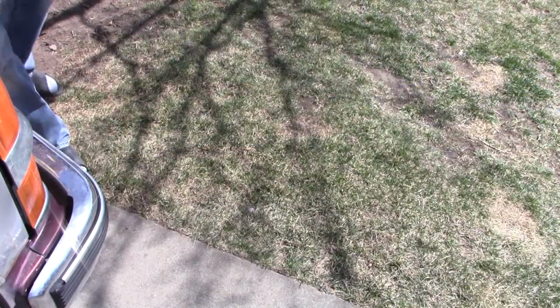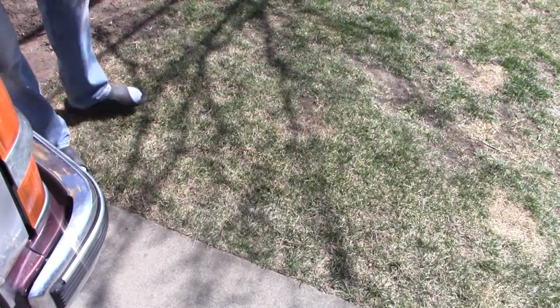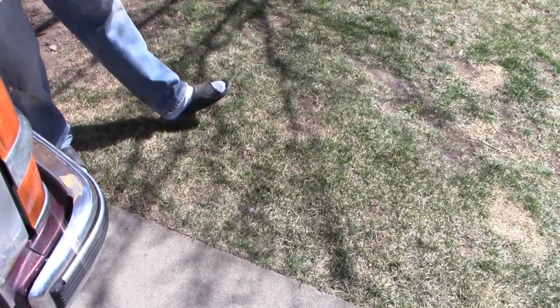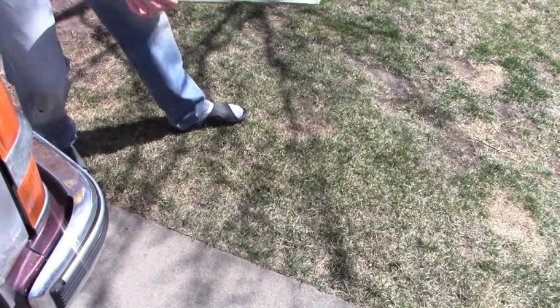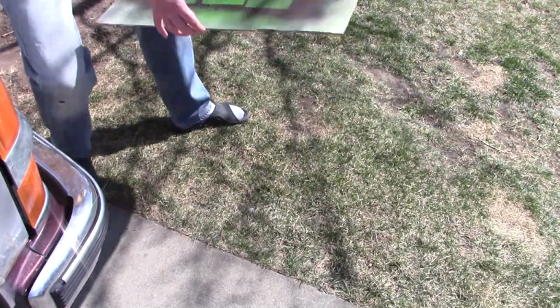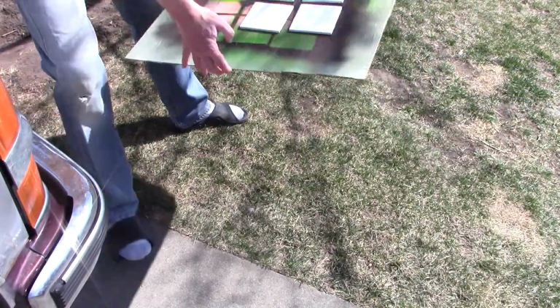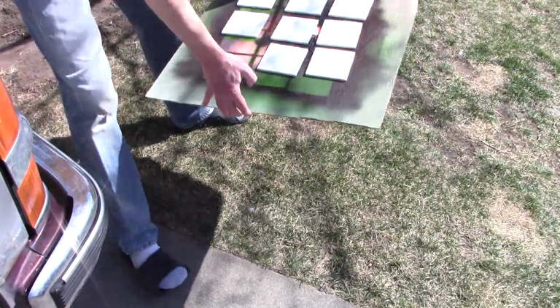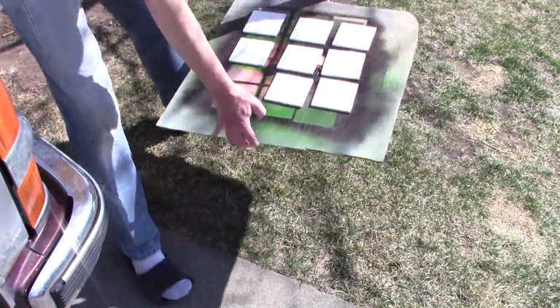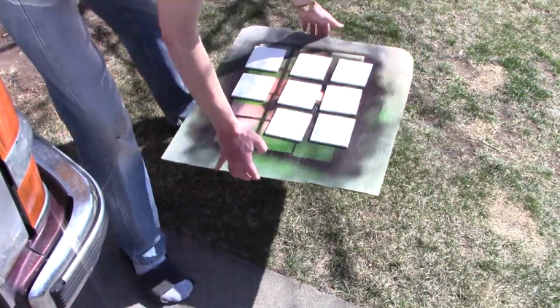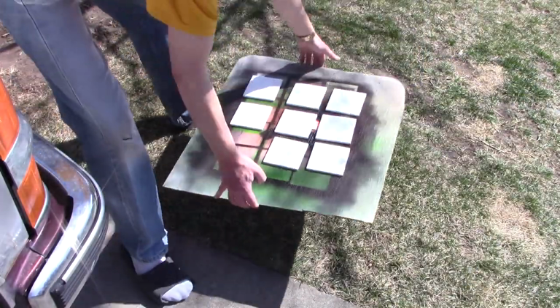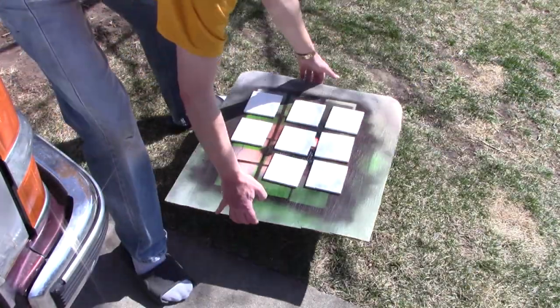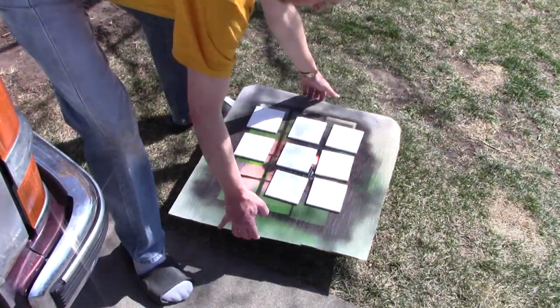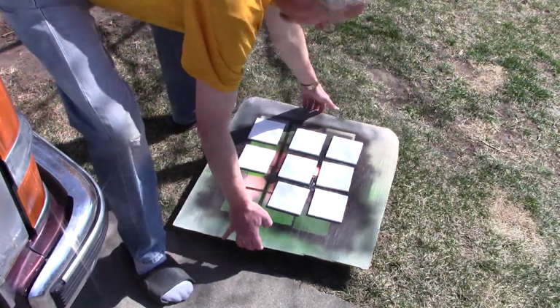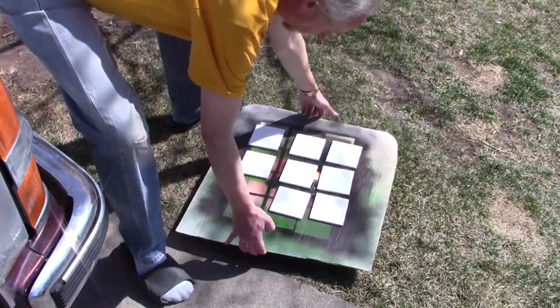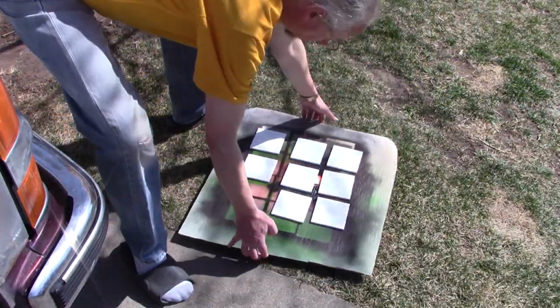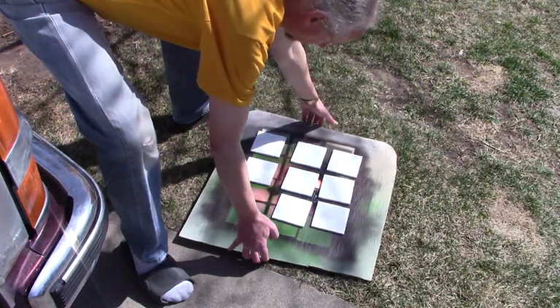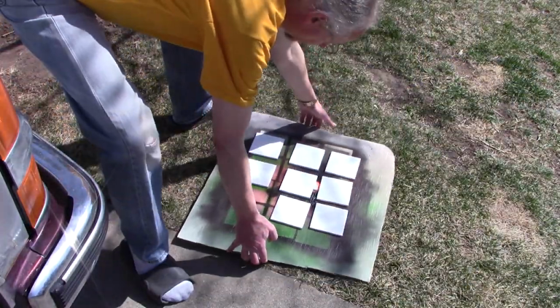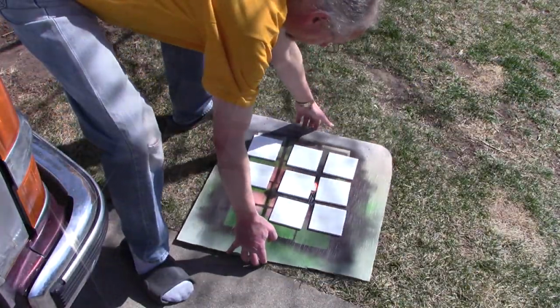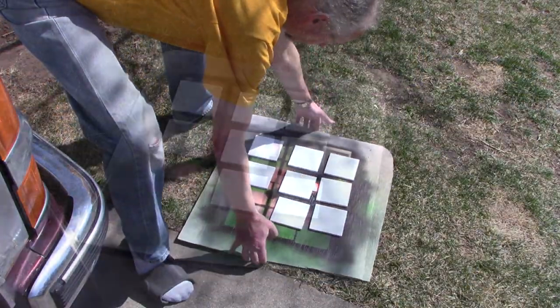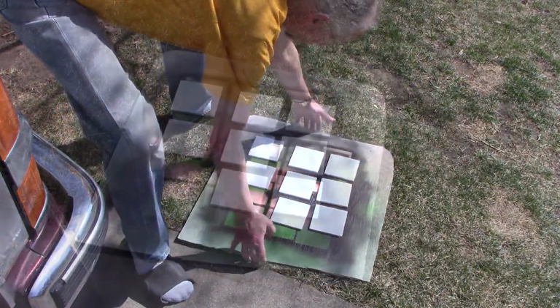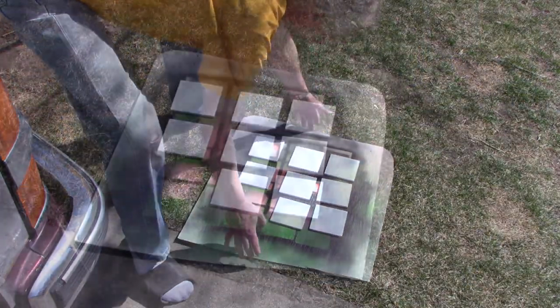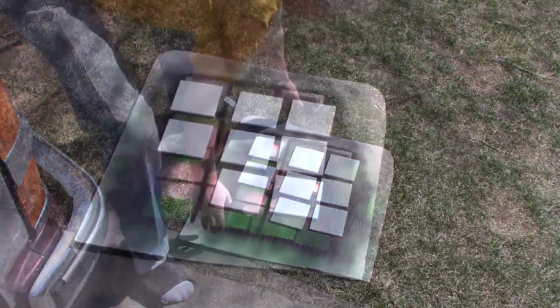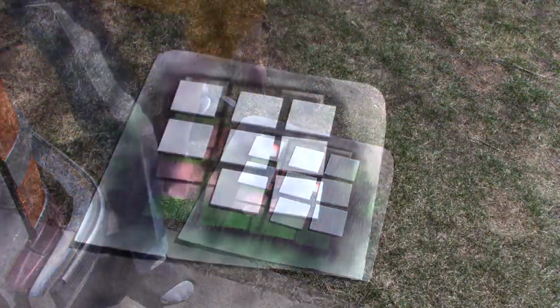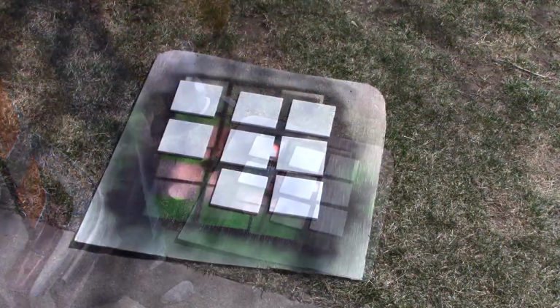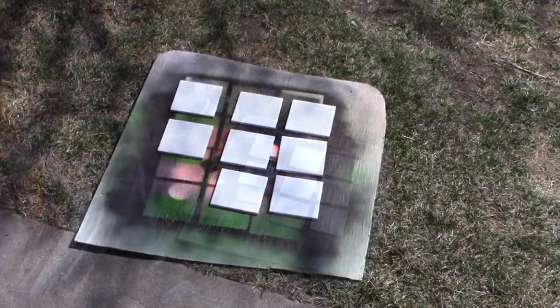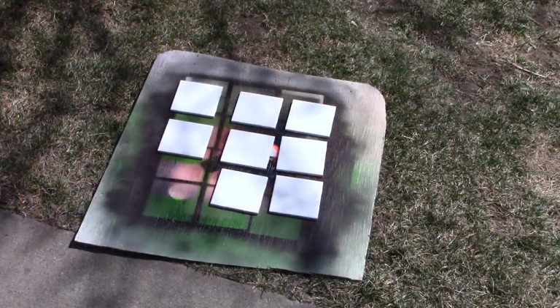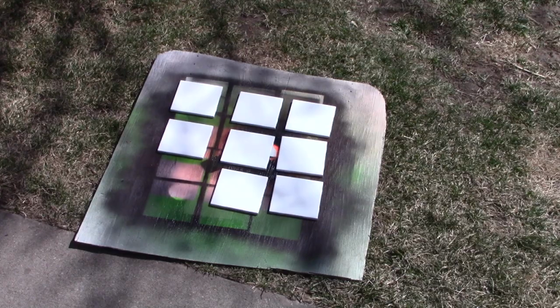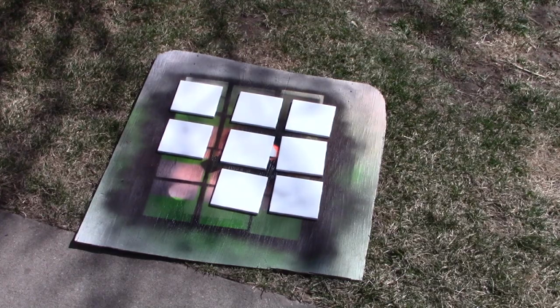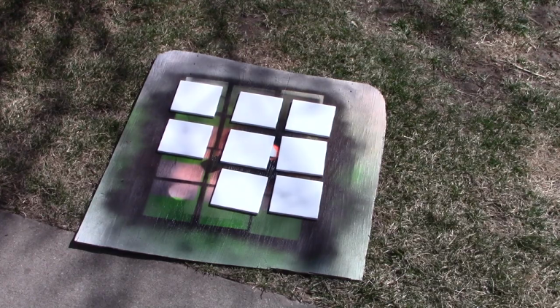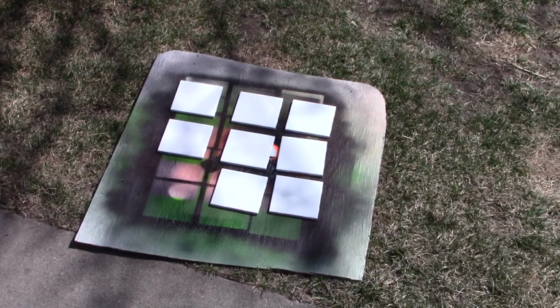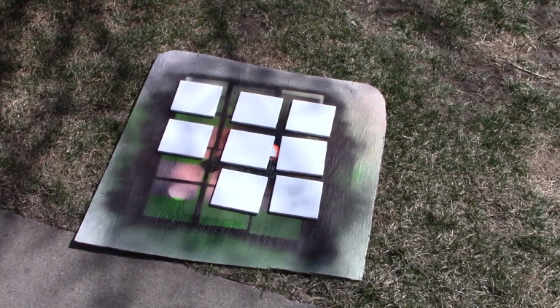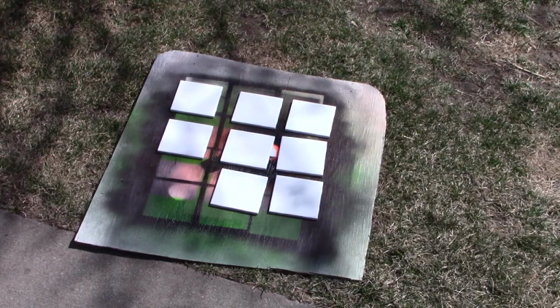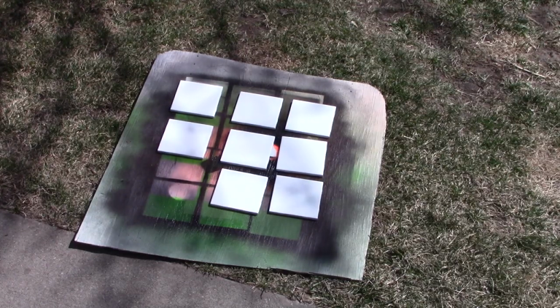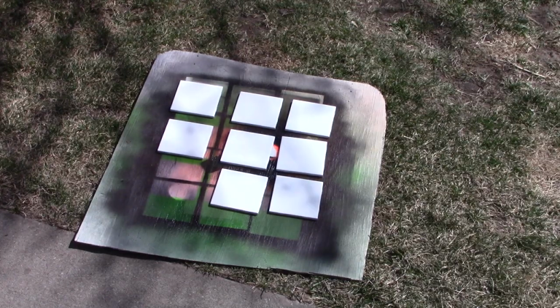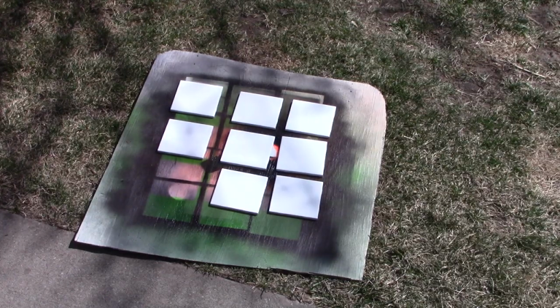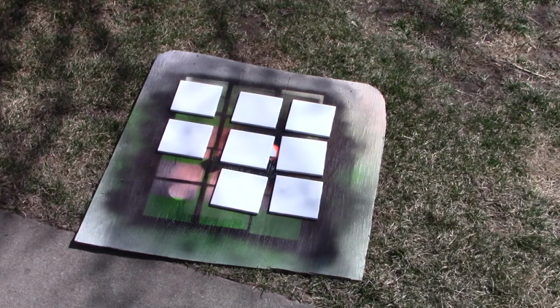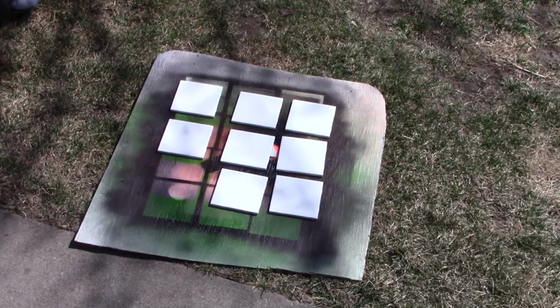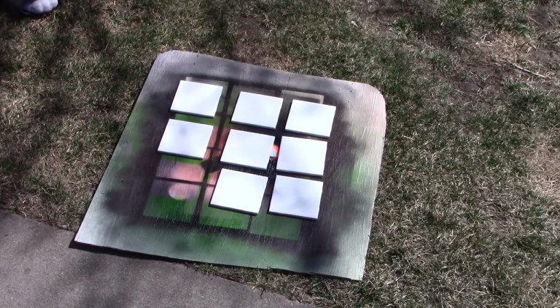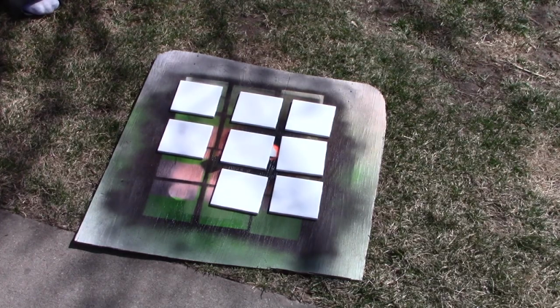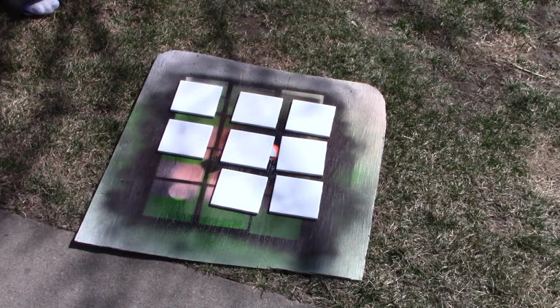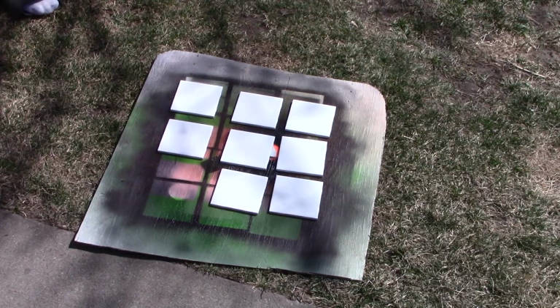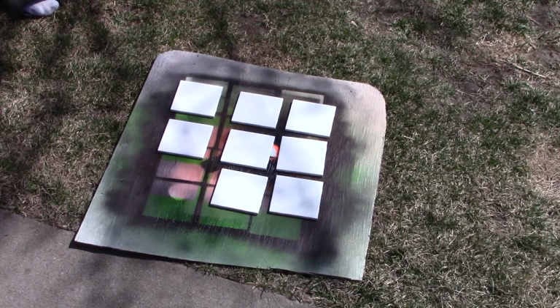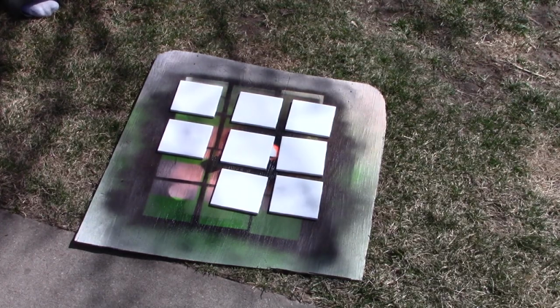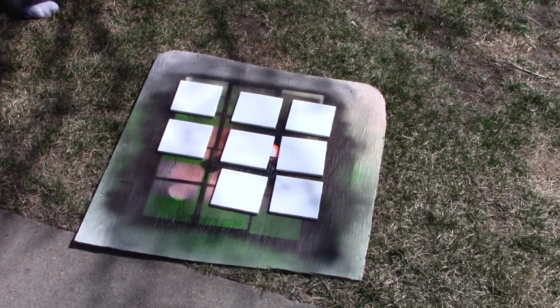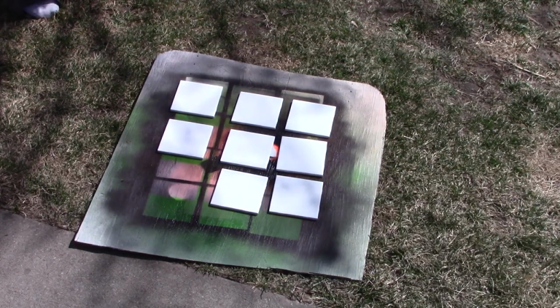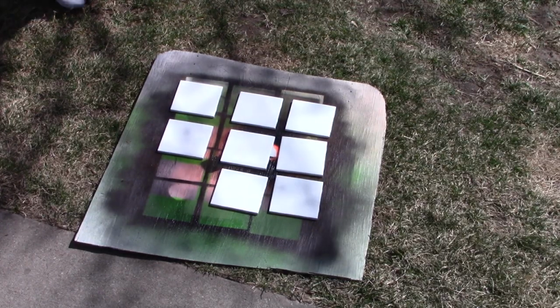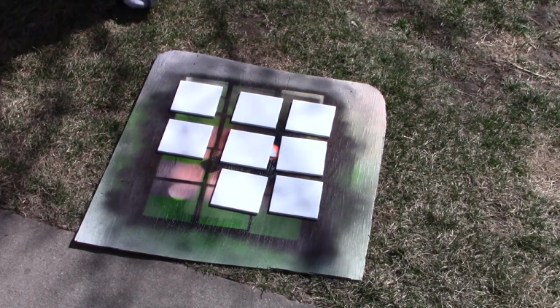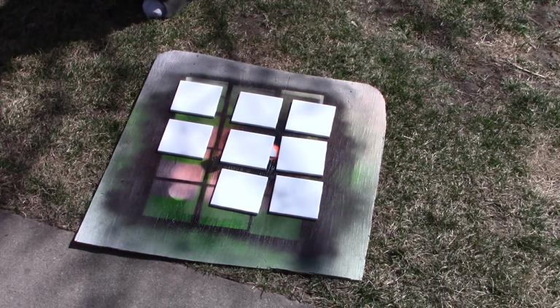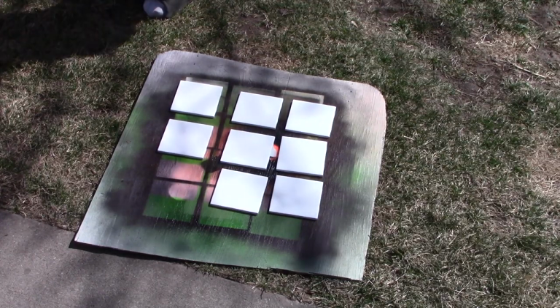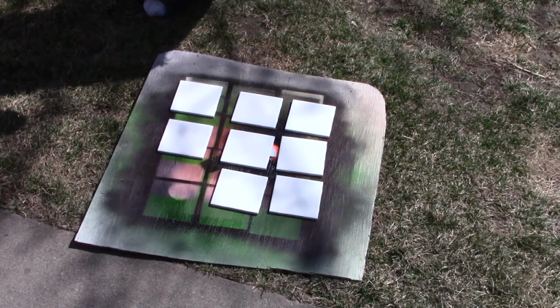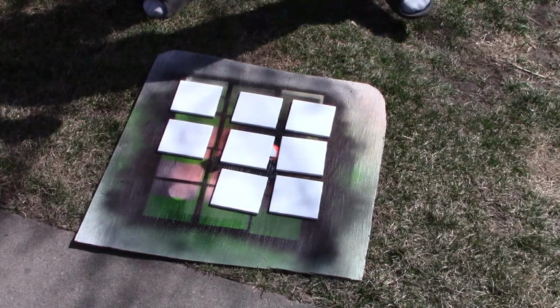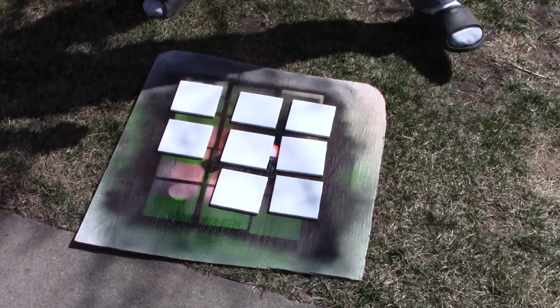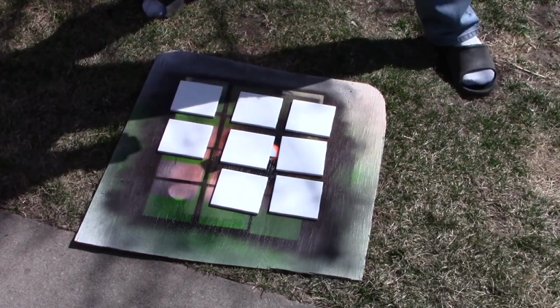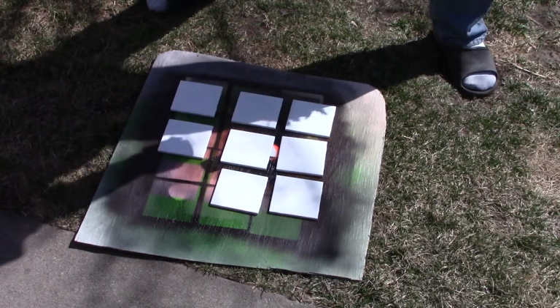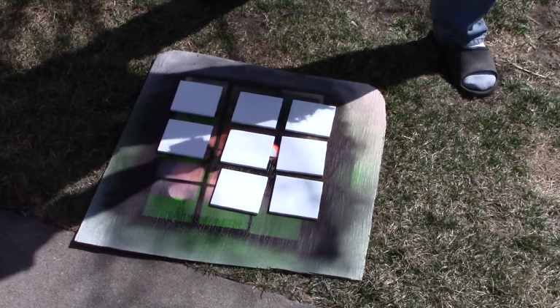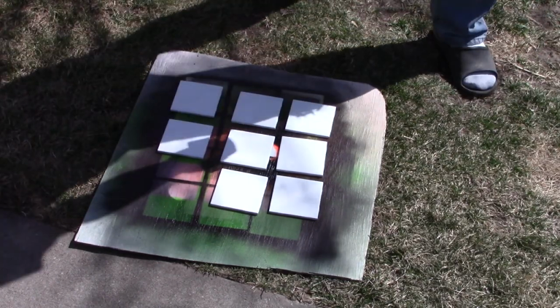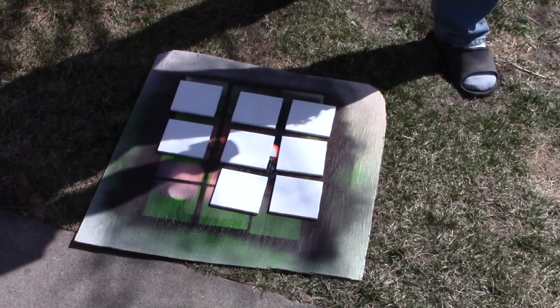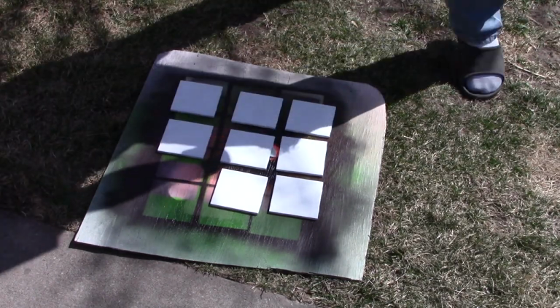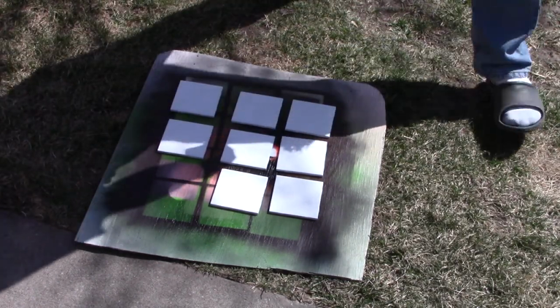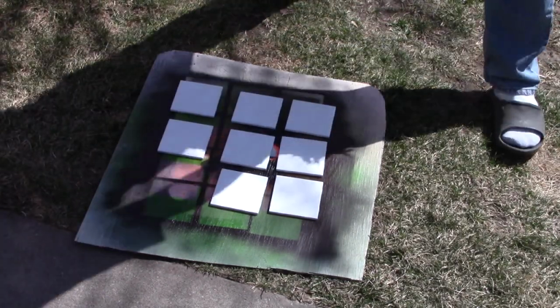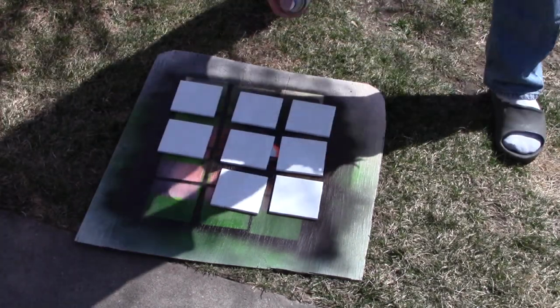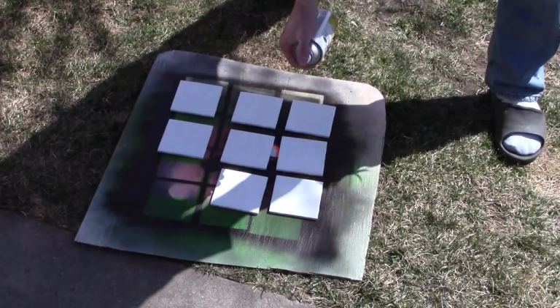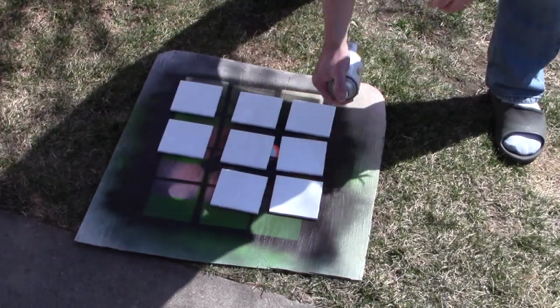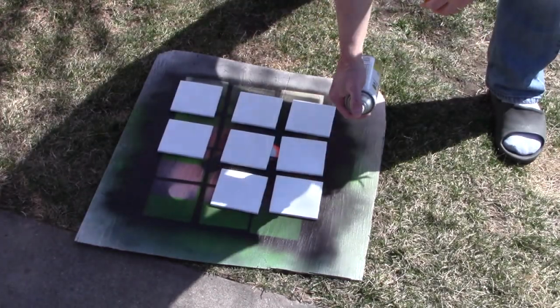Here's my outside paint booth. It works fairly well on nice days. The first layer is going to be the yellow color.